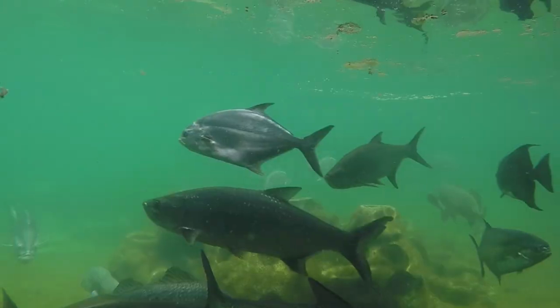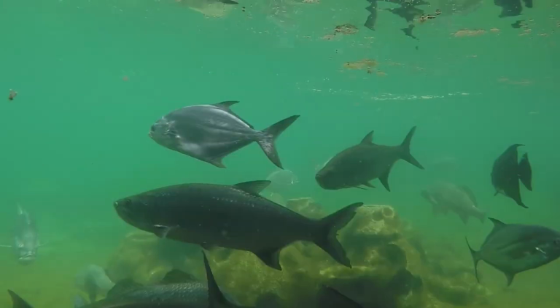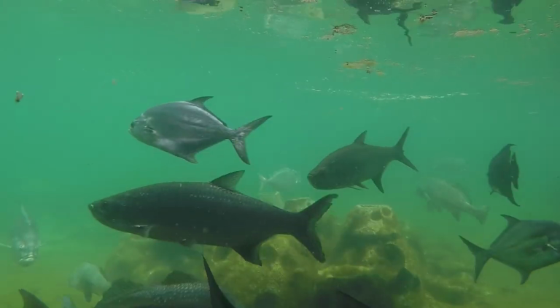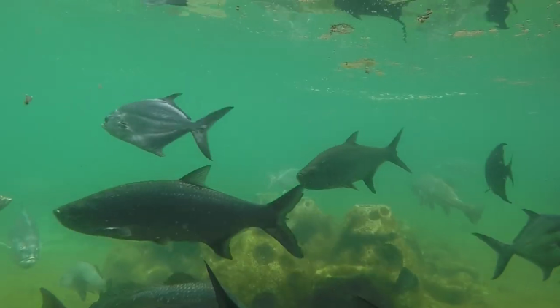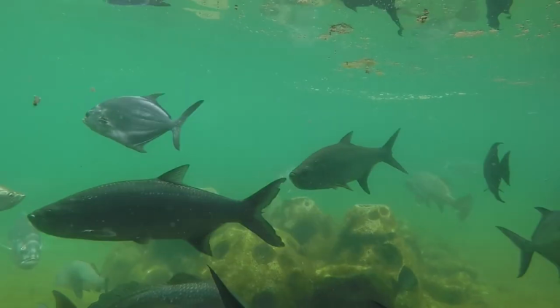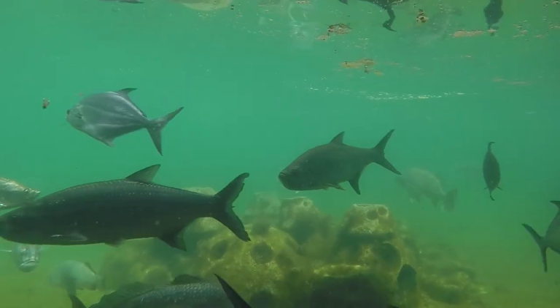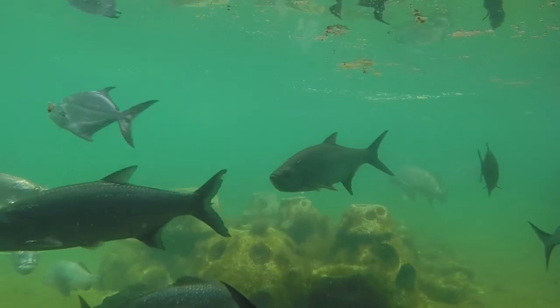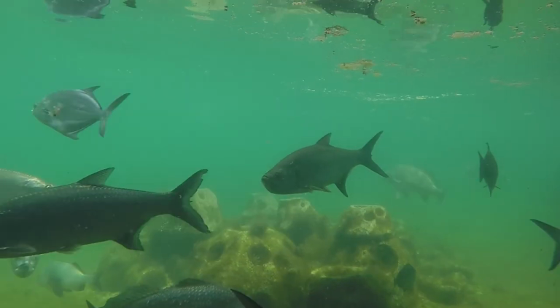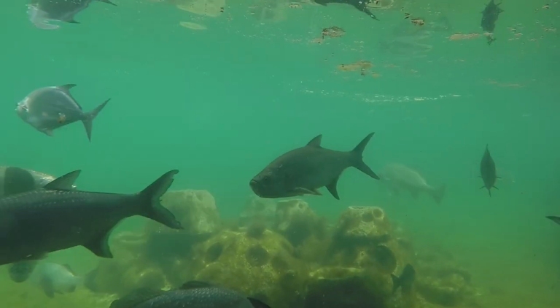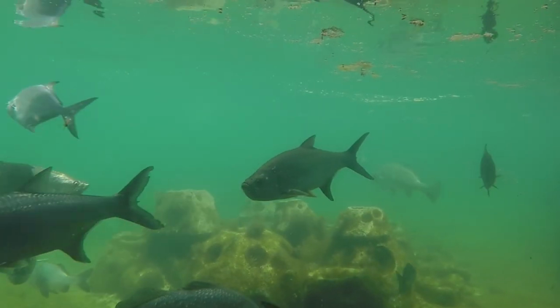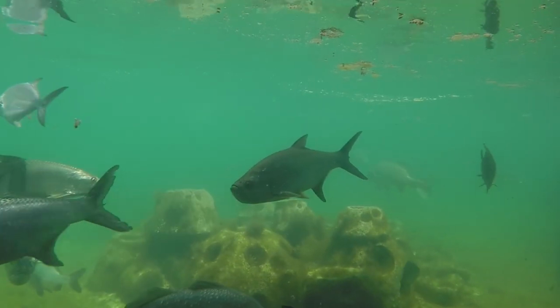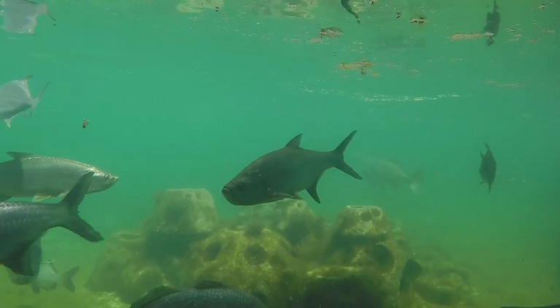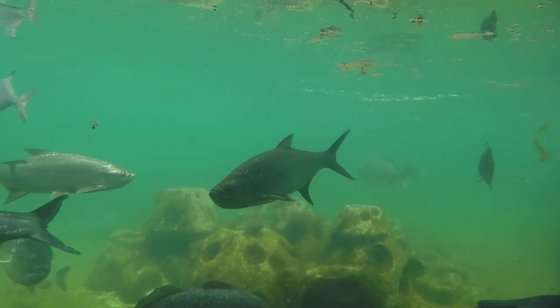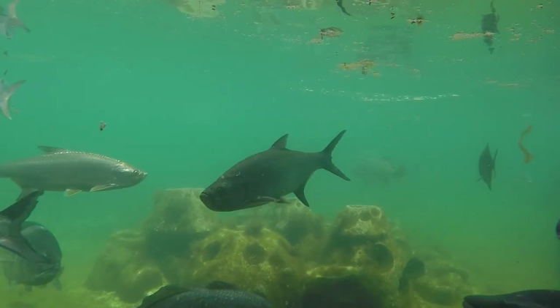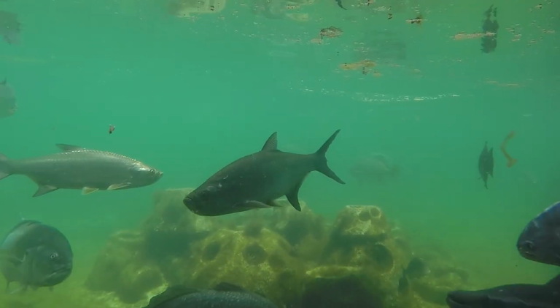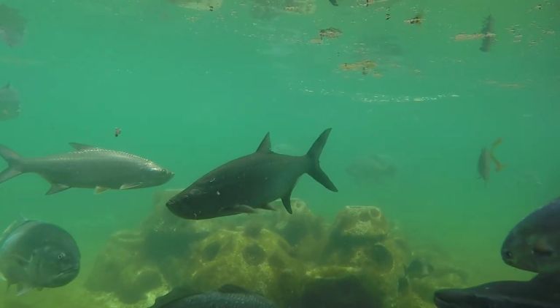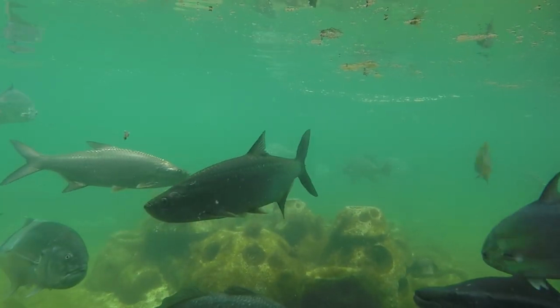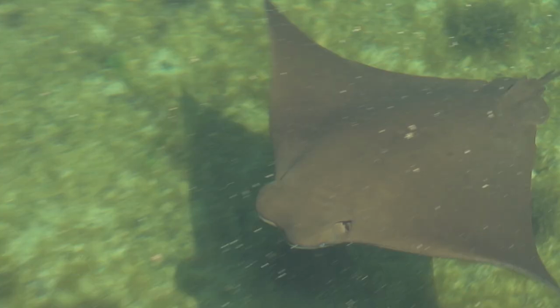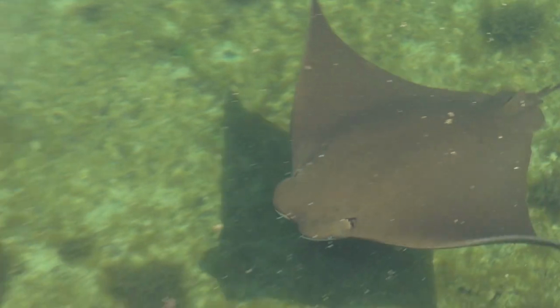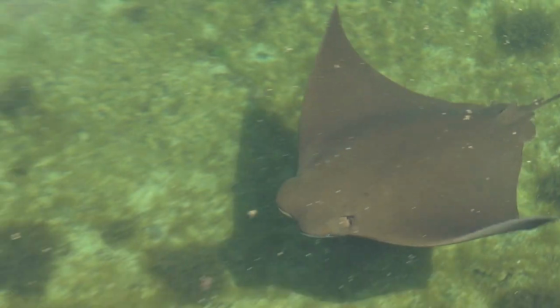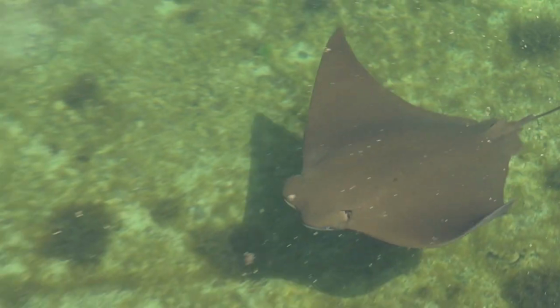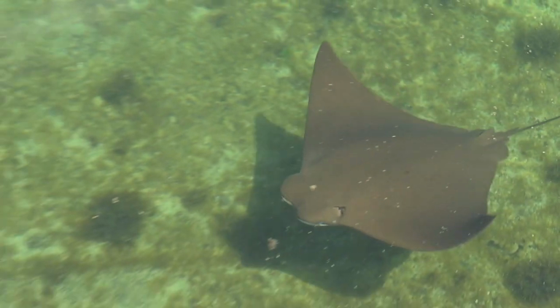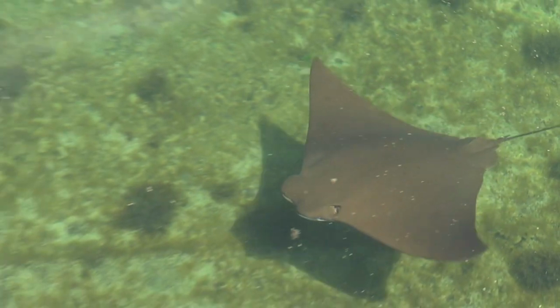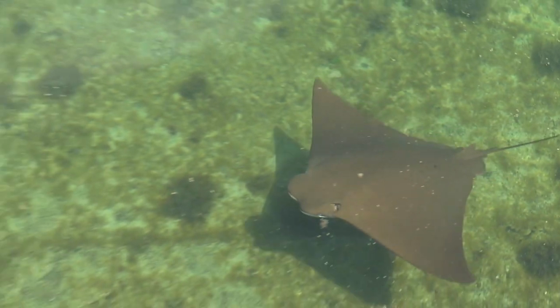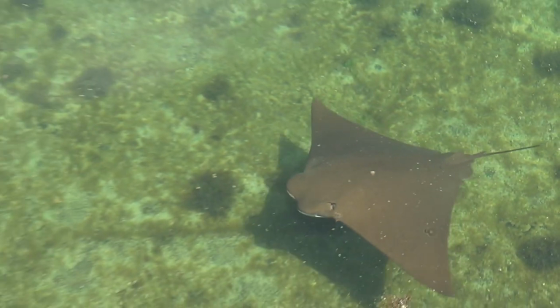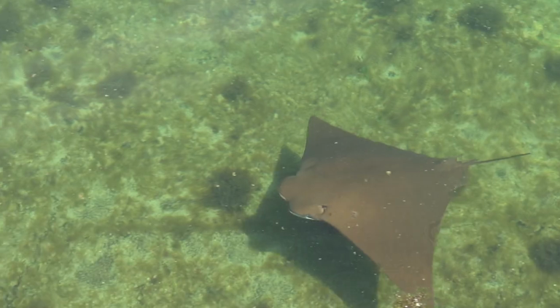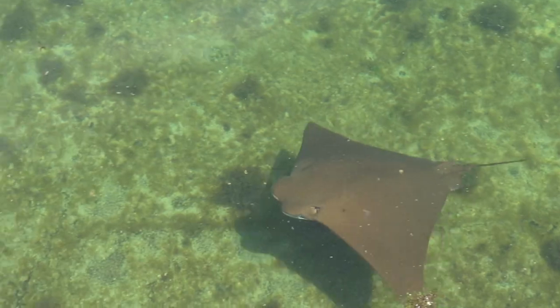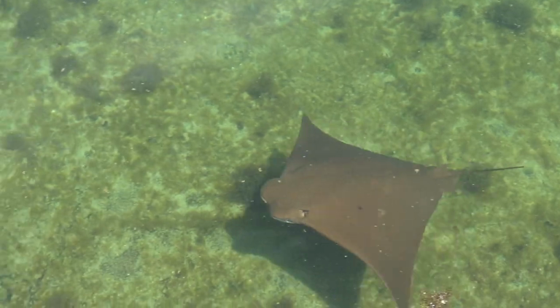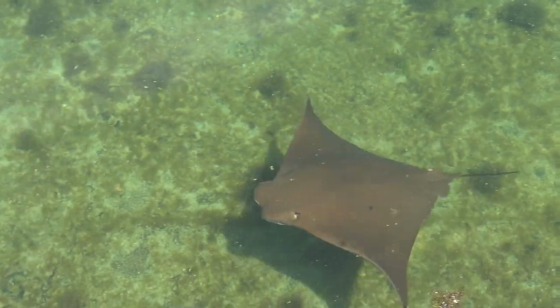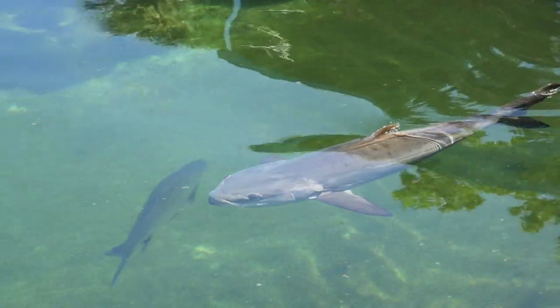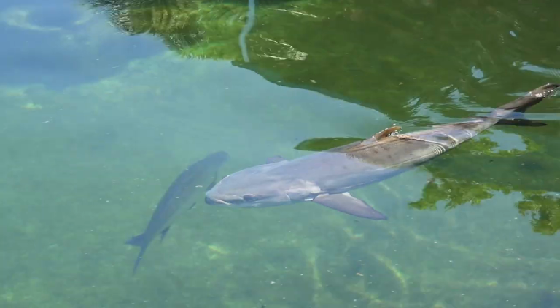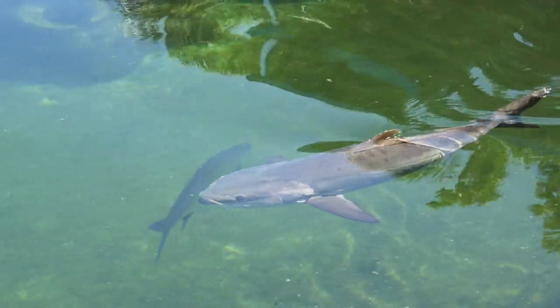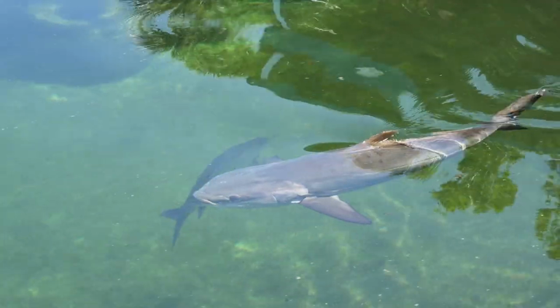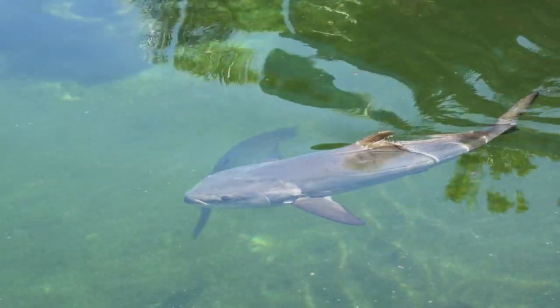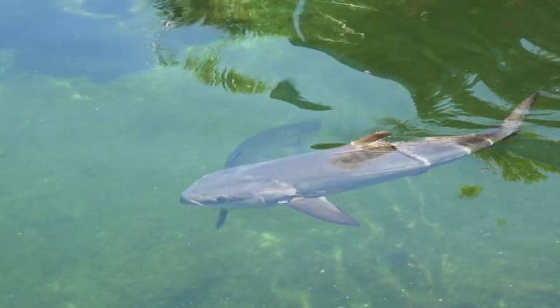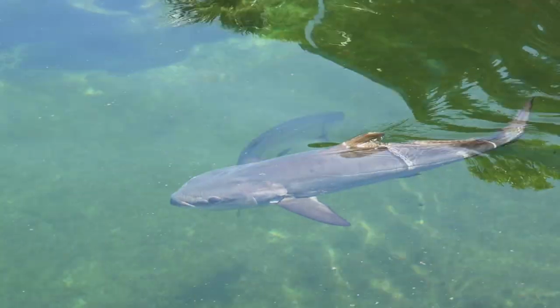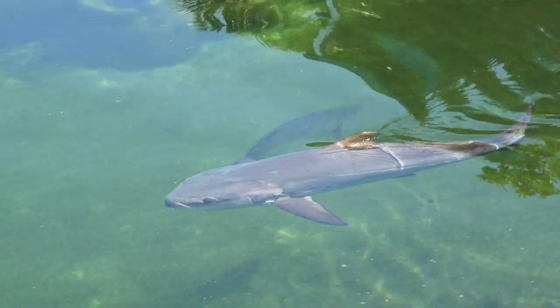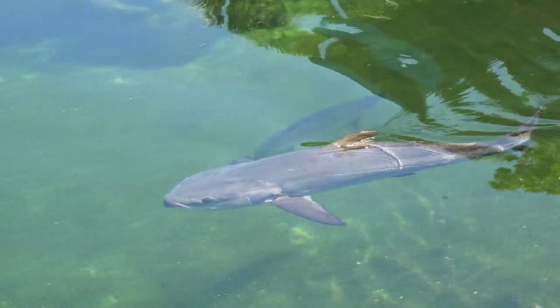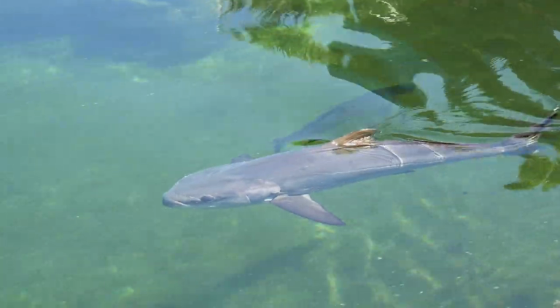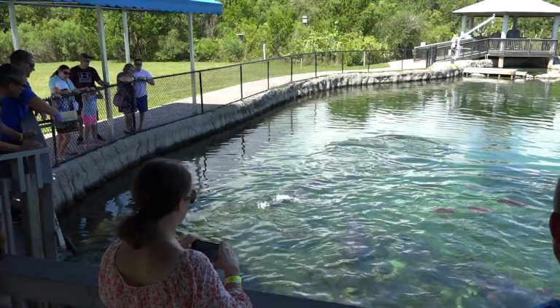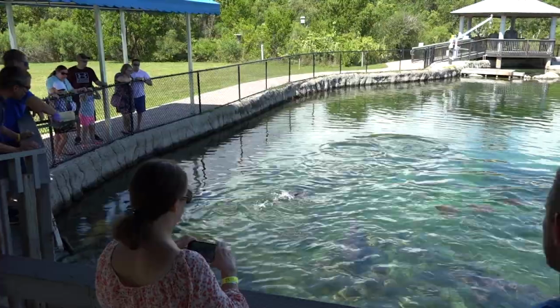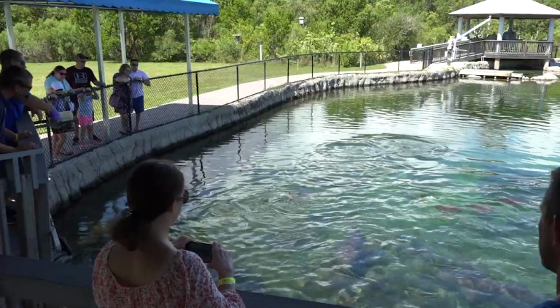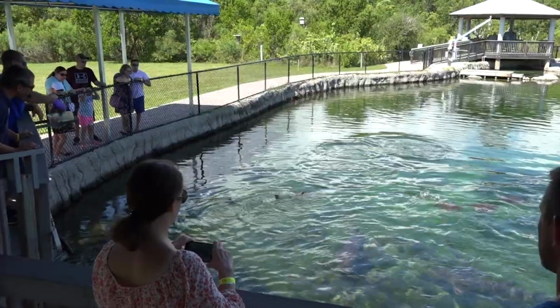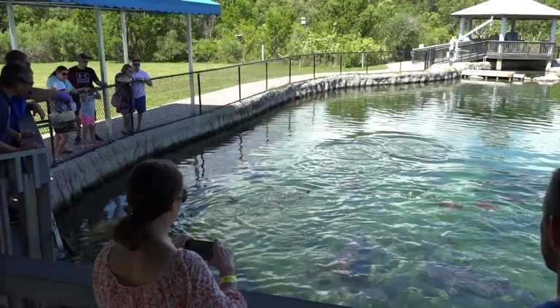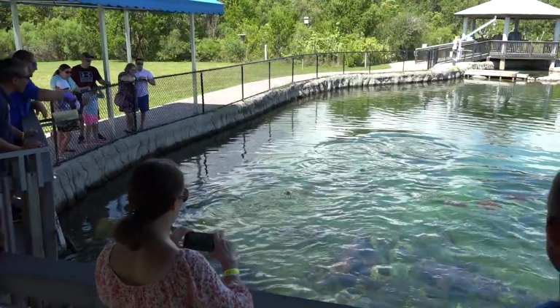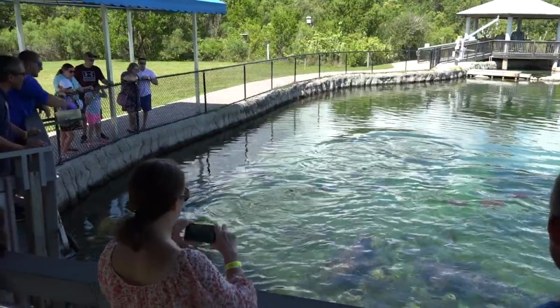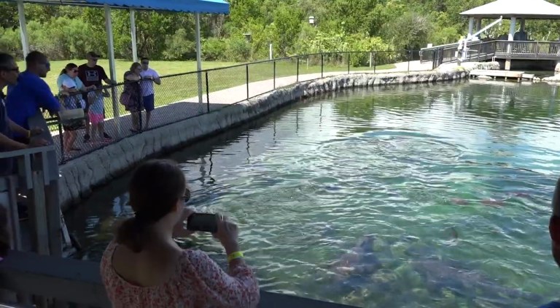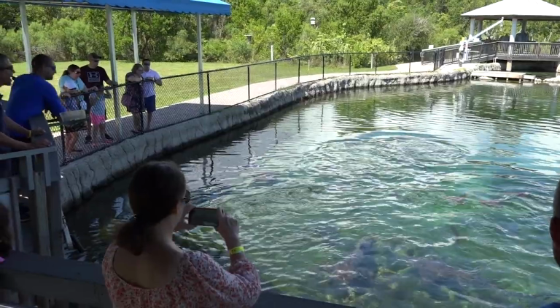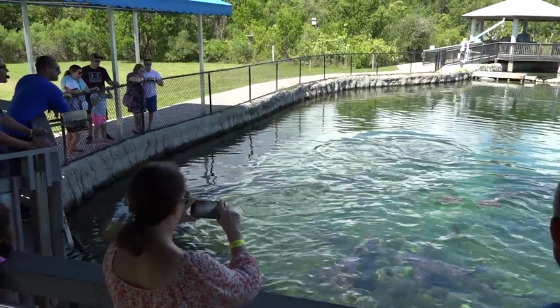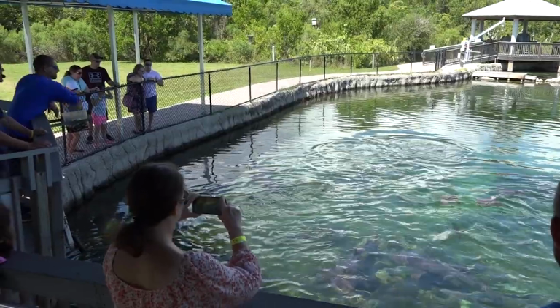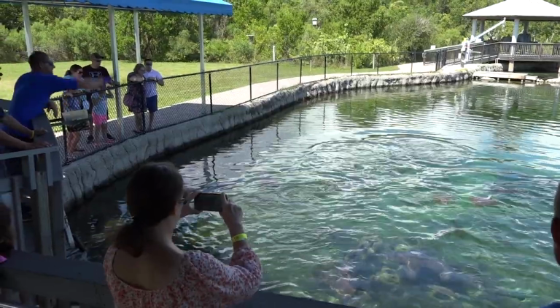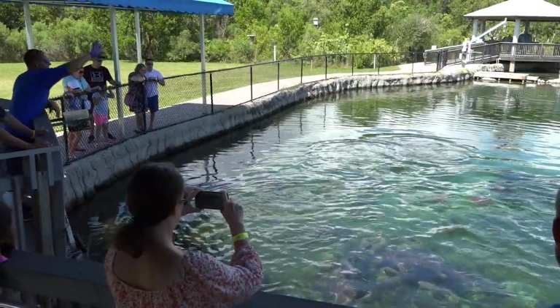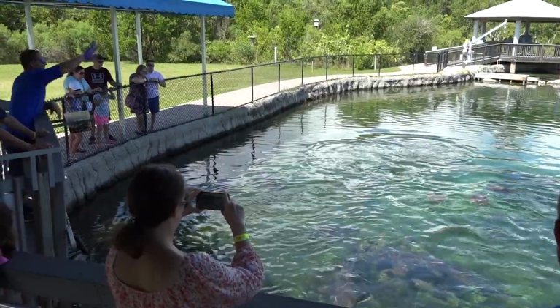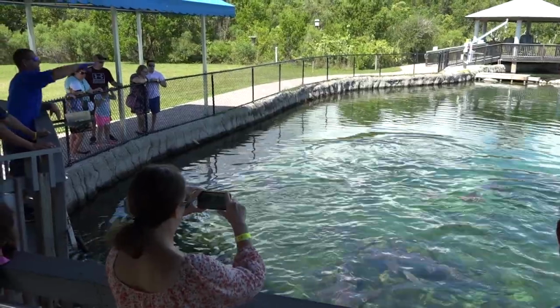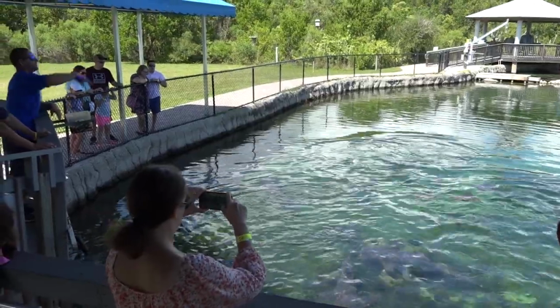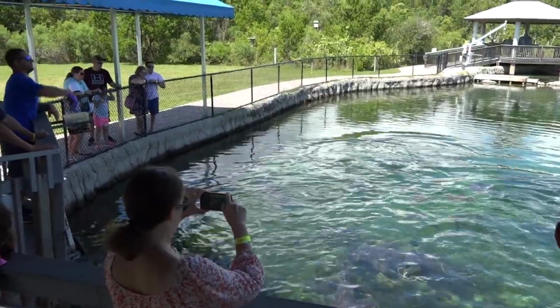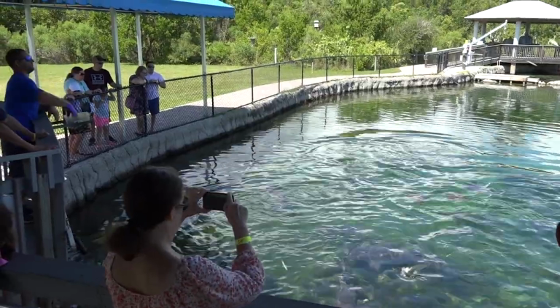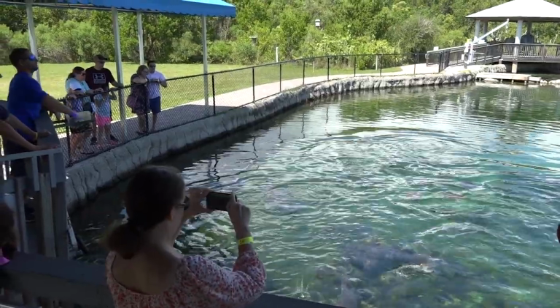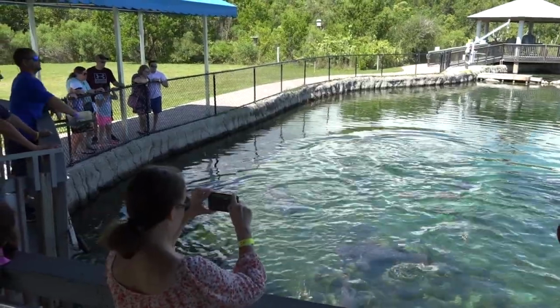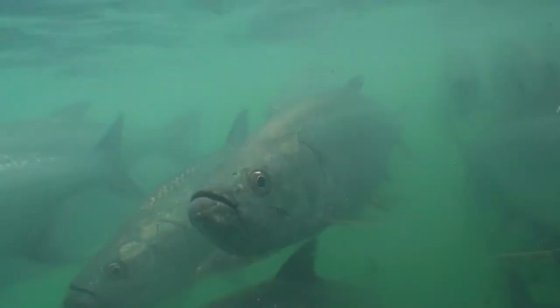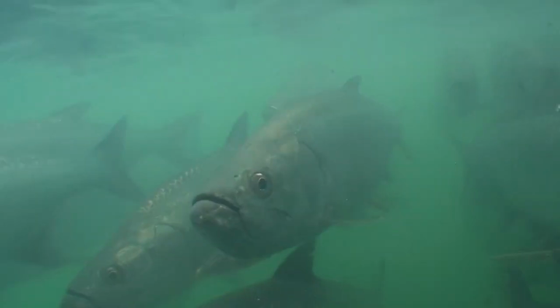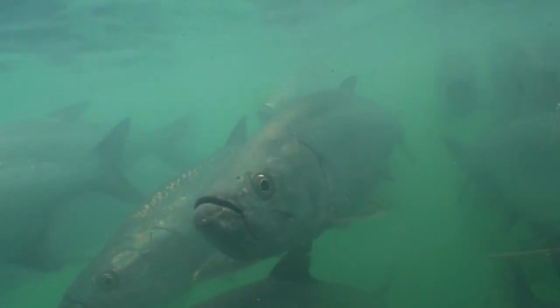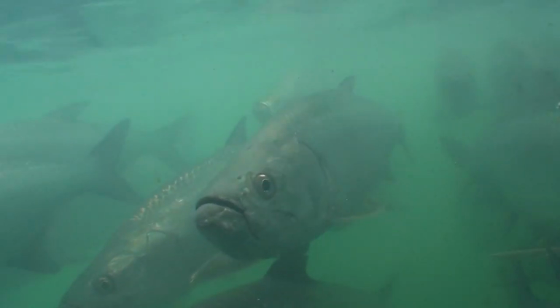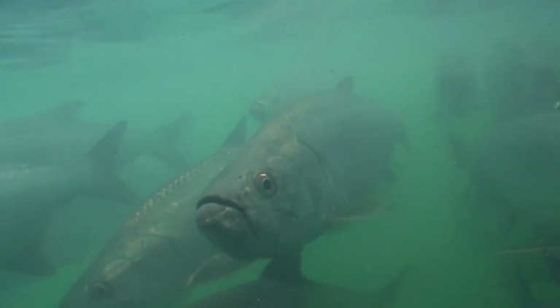What you're looking at in front of you right now is not a pond, it's not a lake. This is actually a gigantic saltwater fish tank.